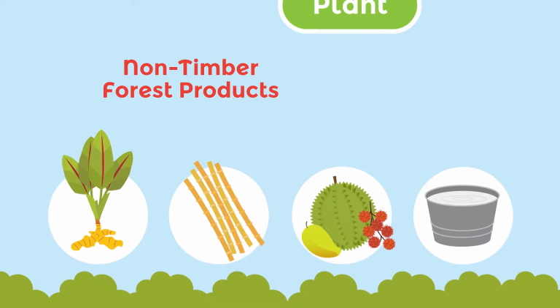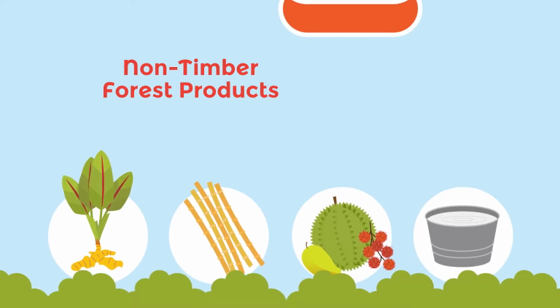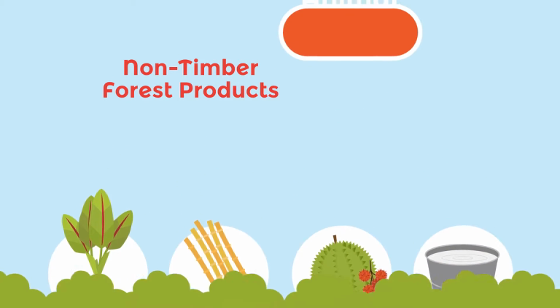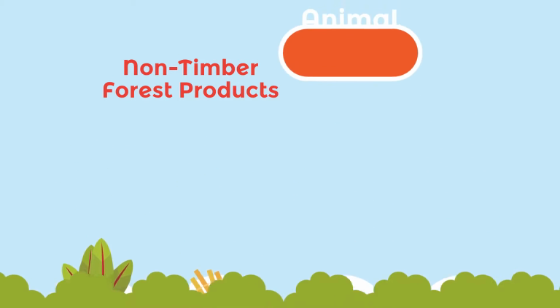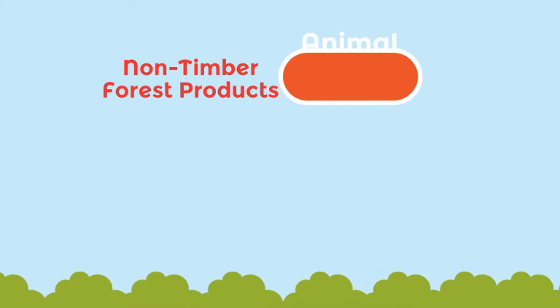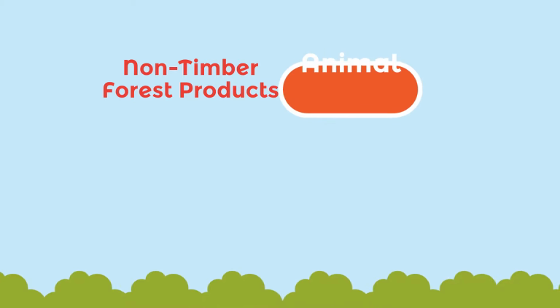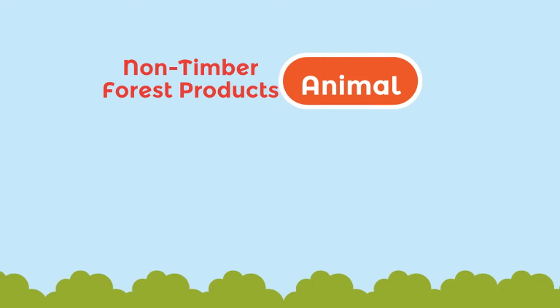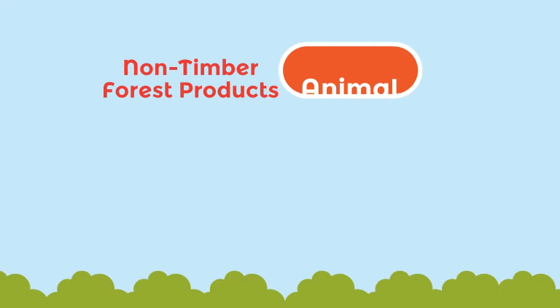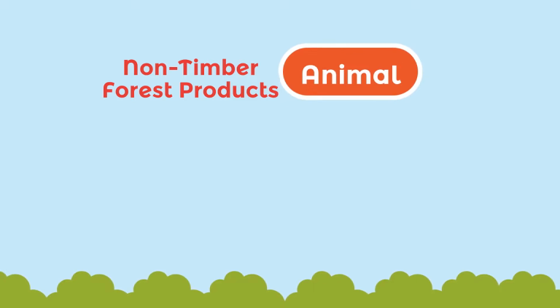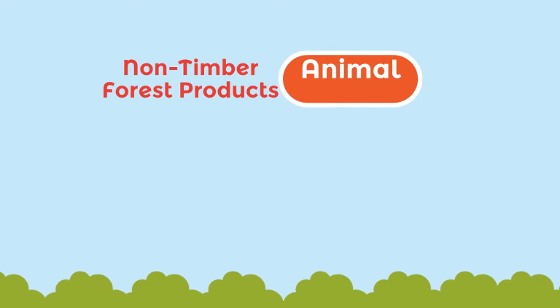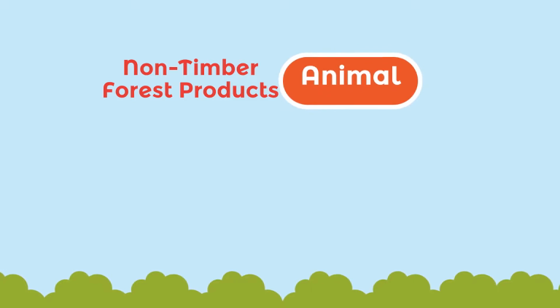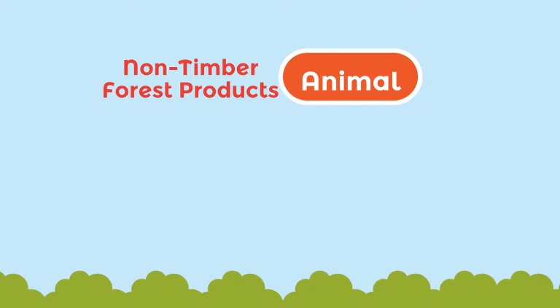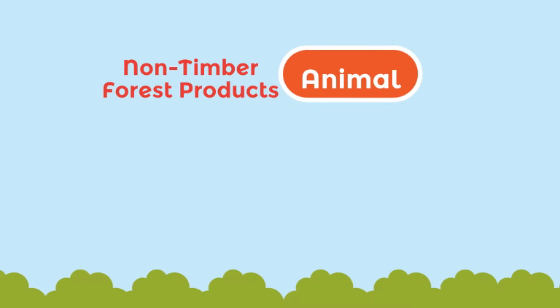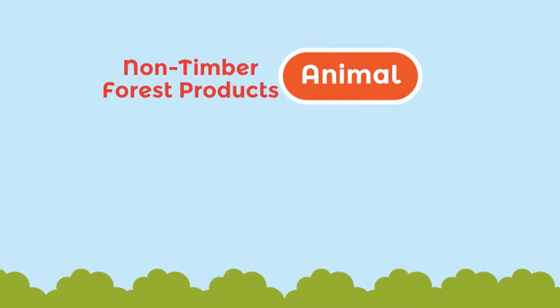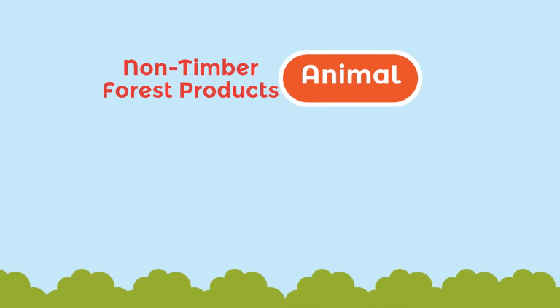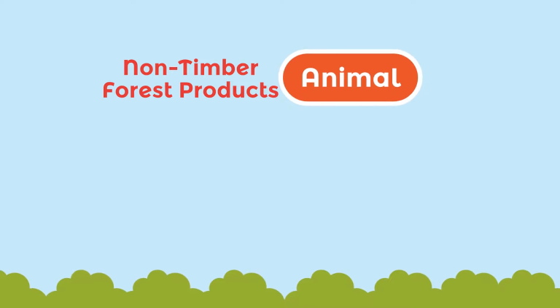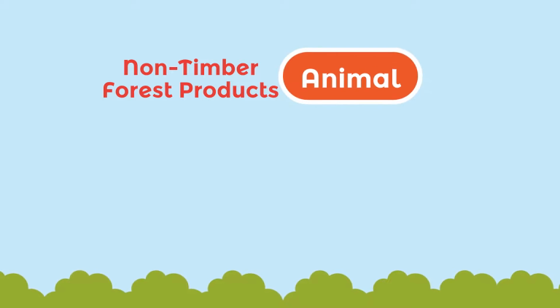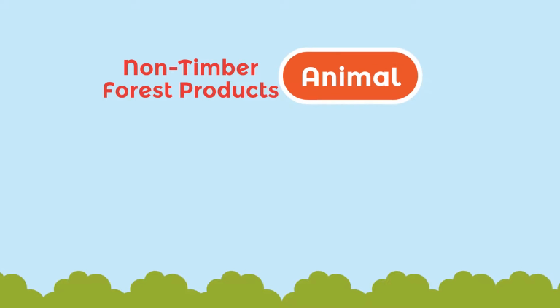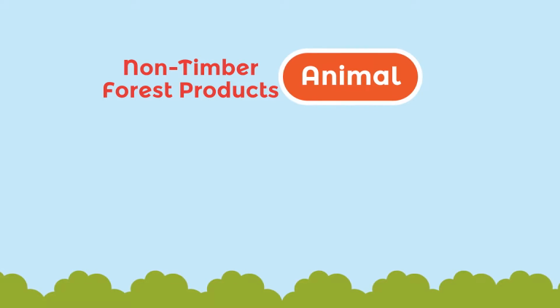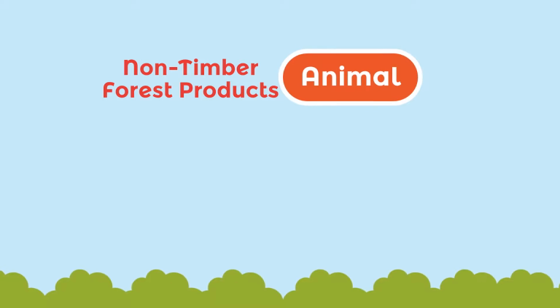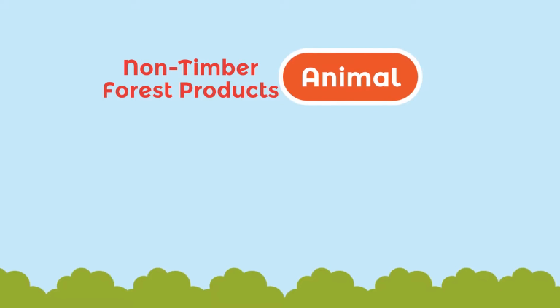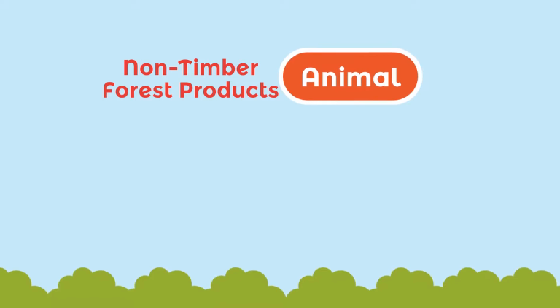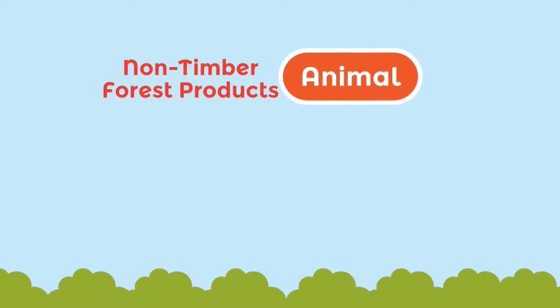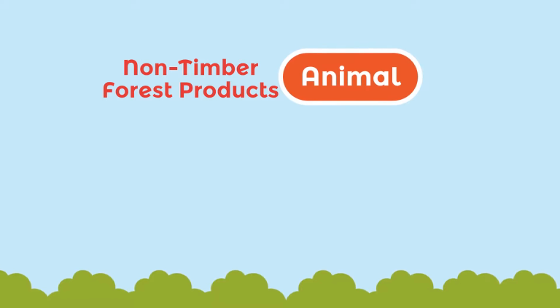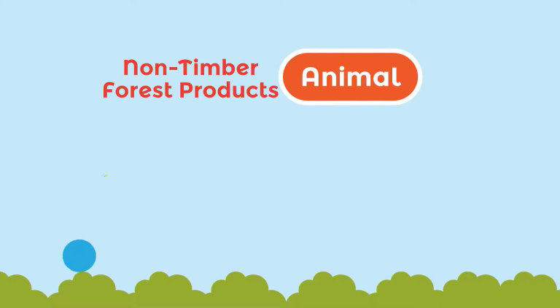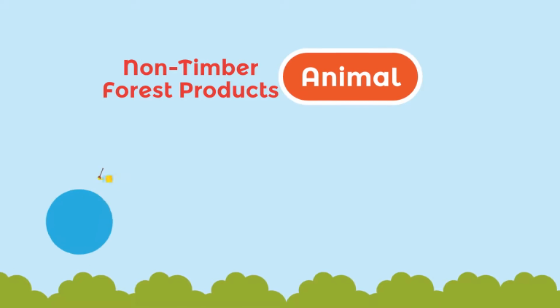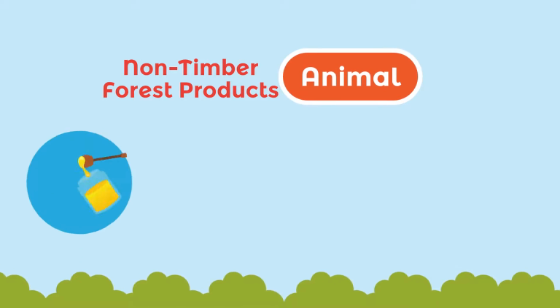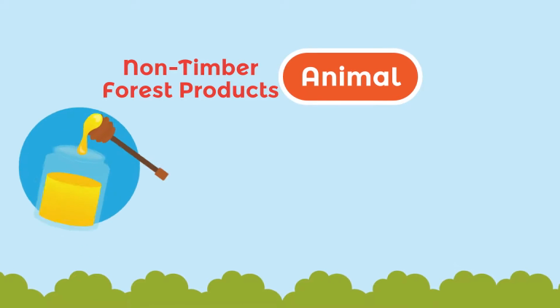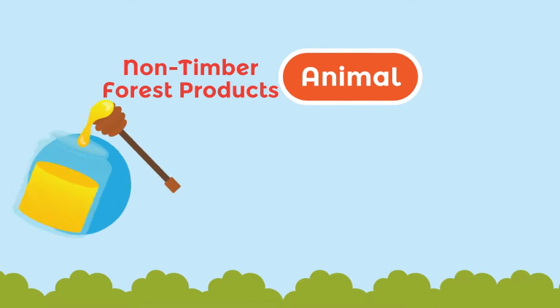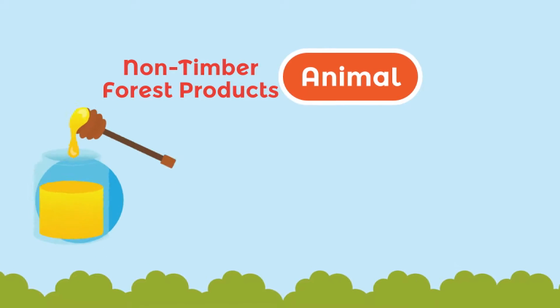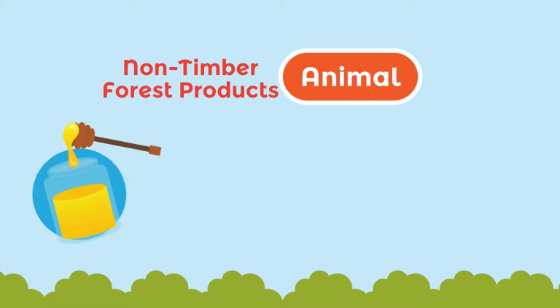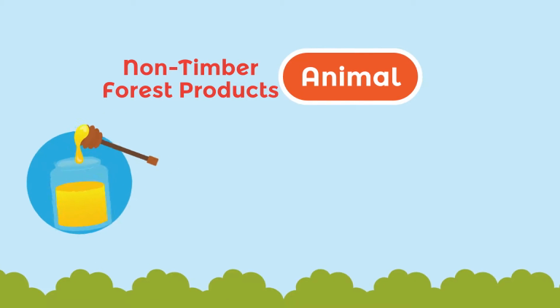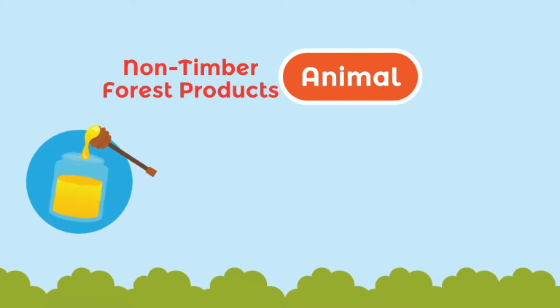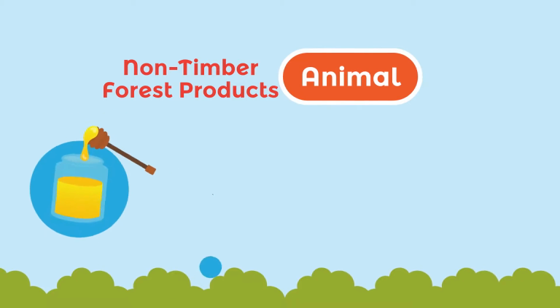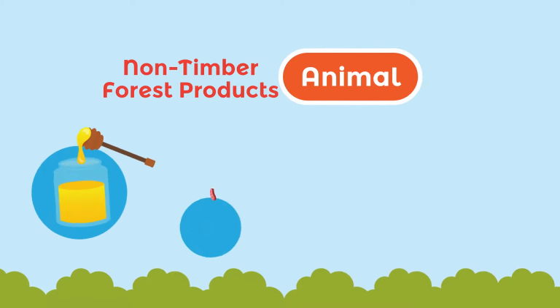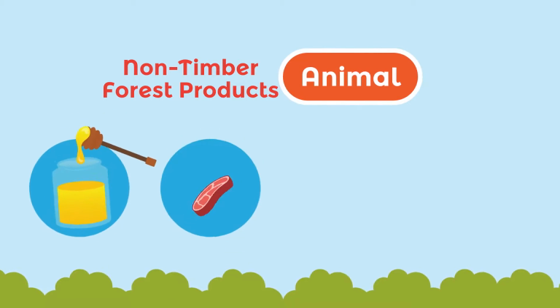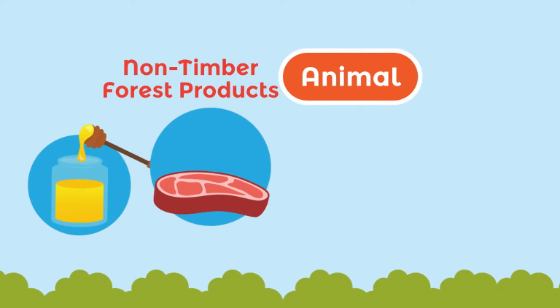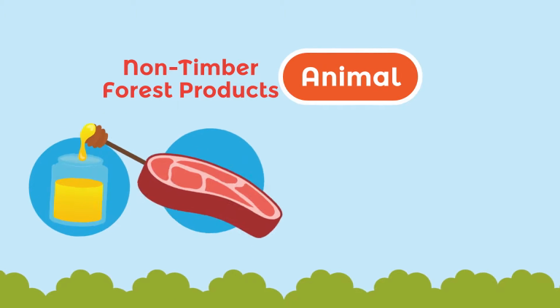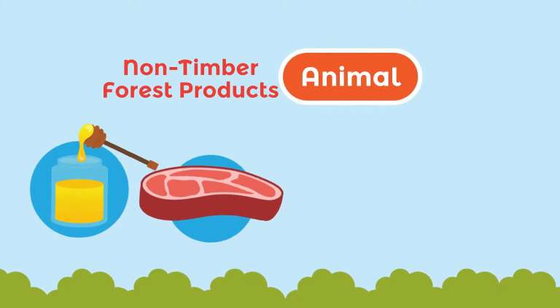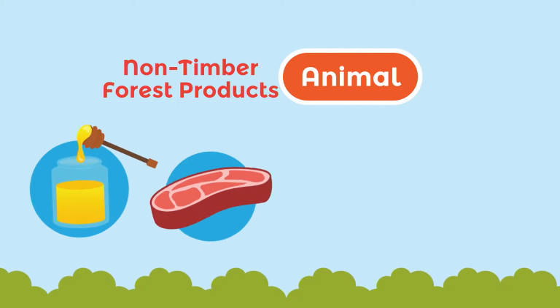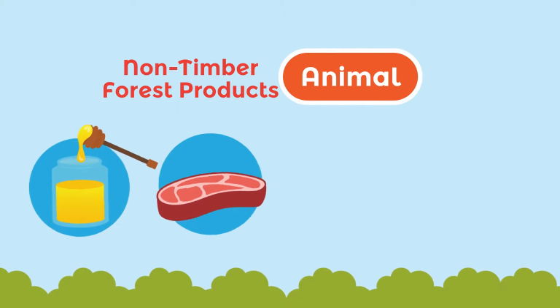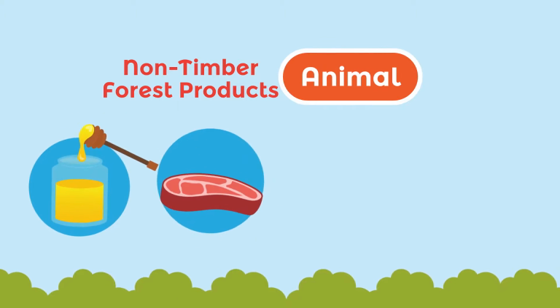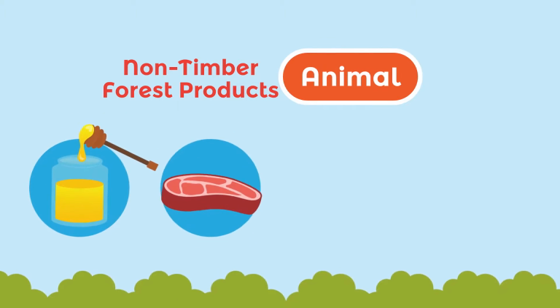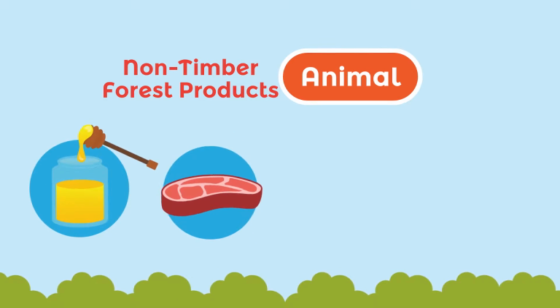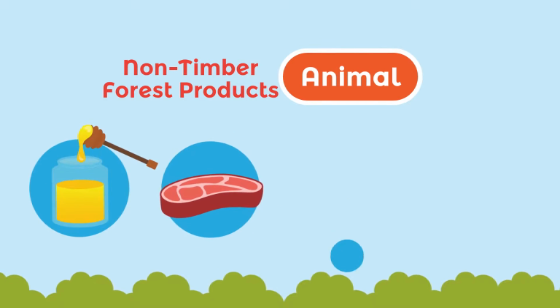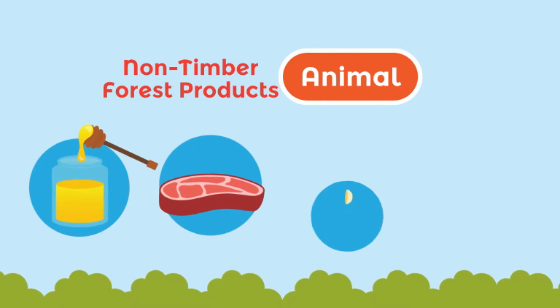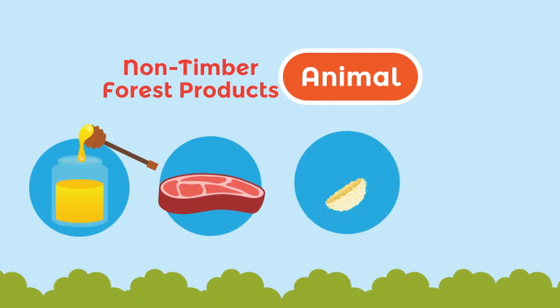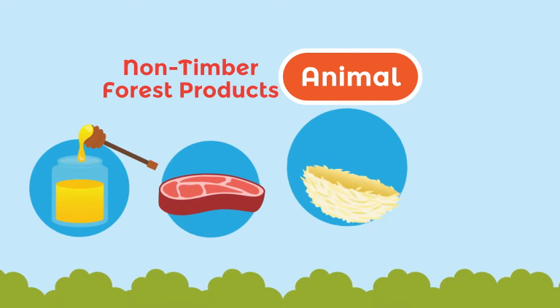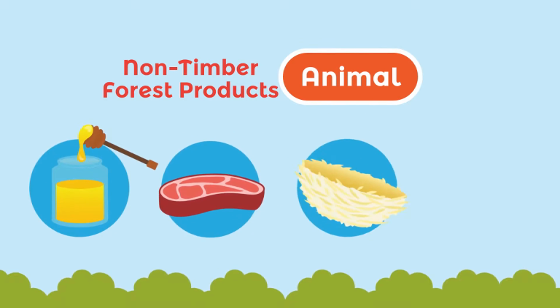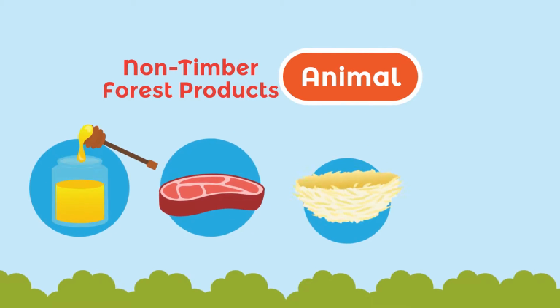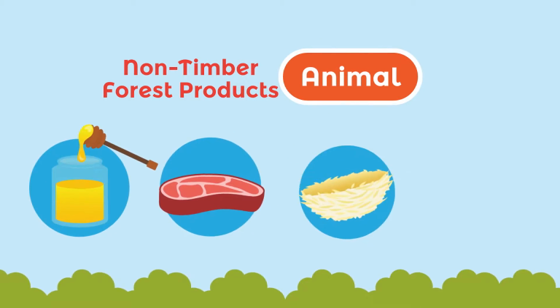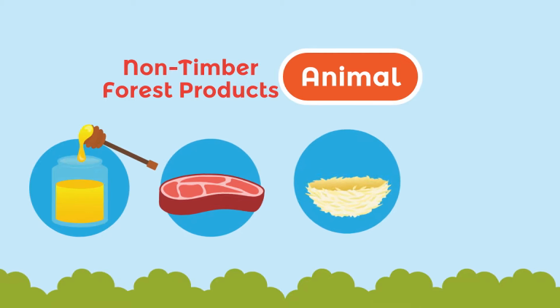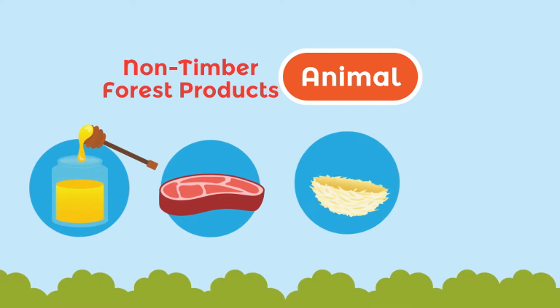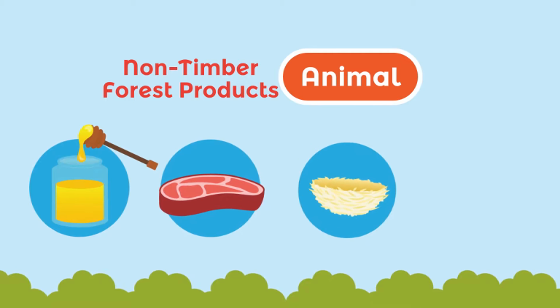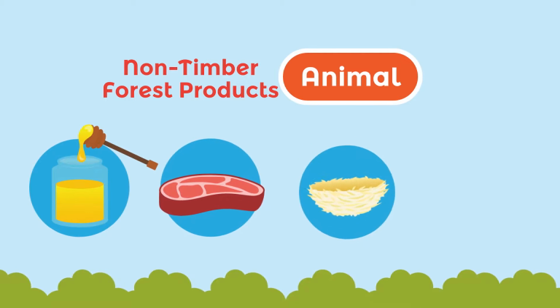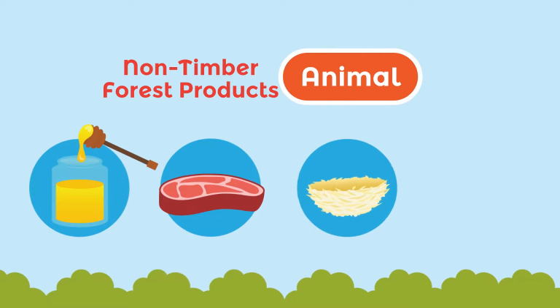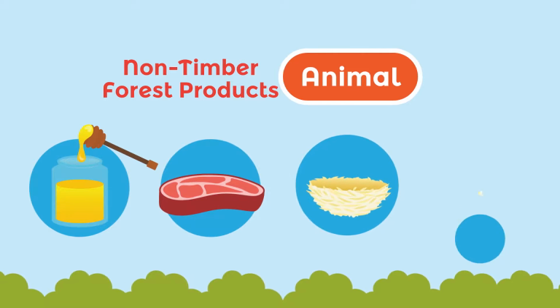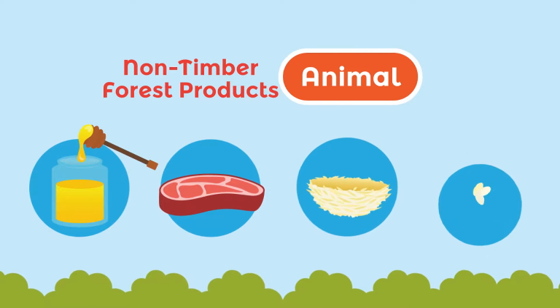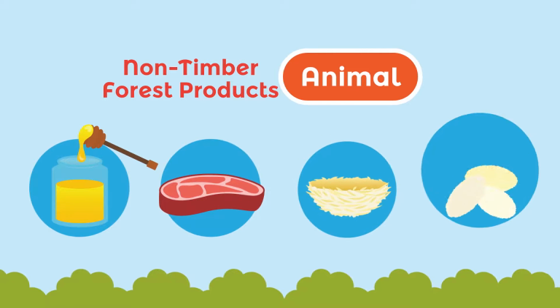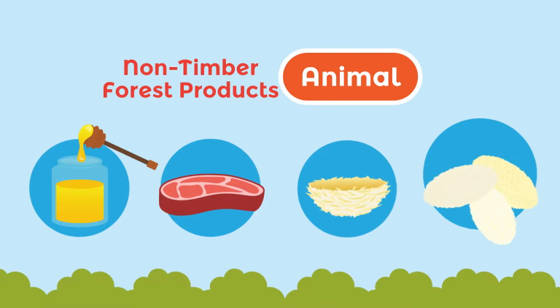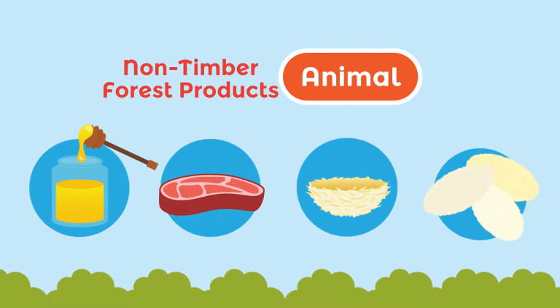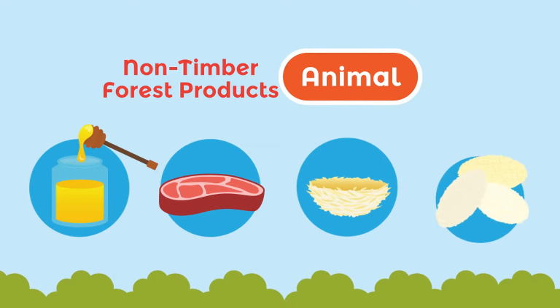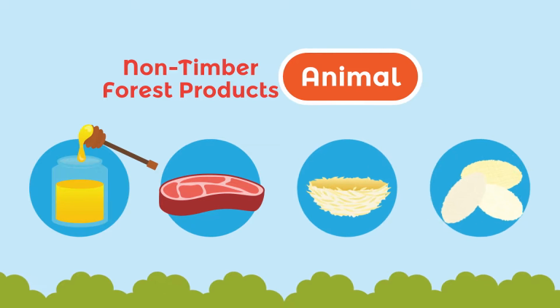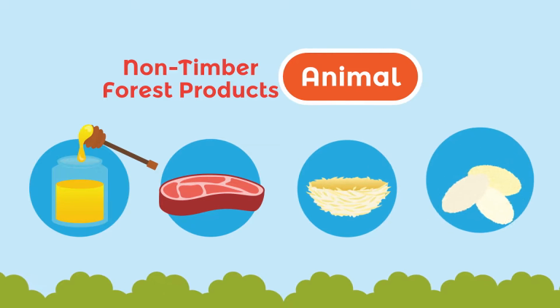And animals, for example, honey bee, bird's nest, cocoon, and others.